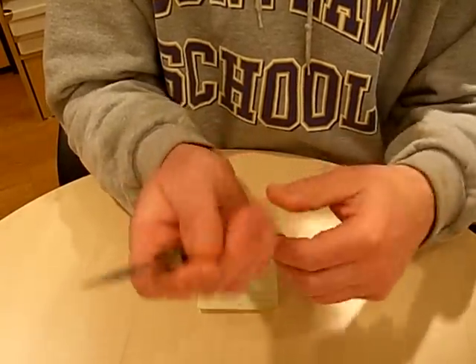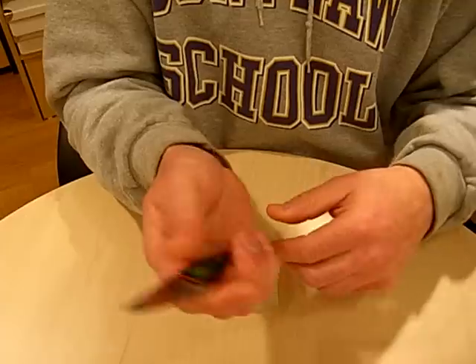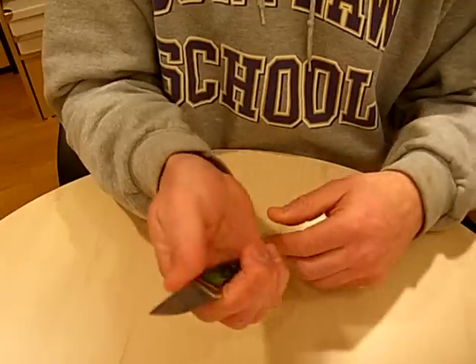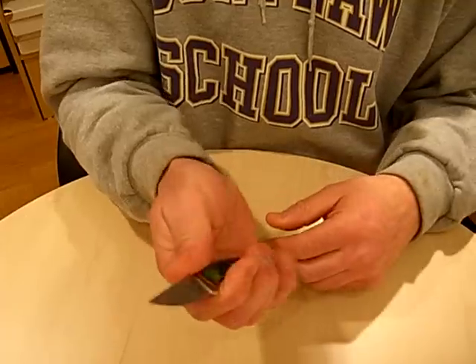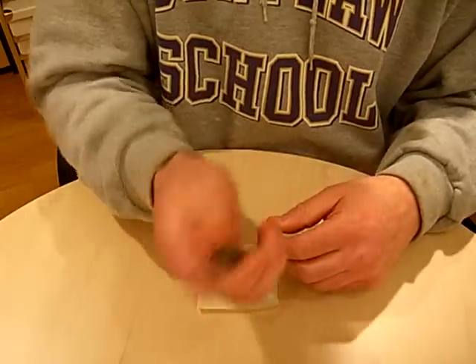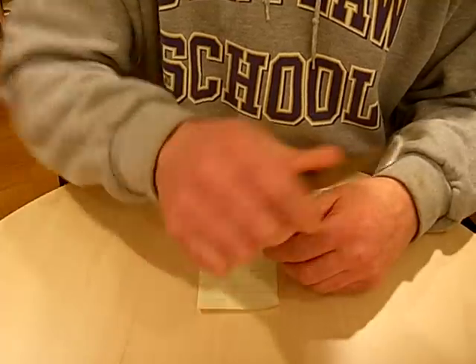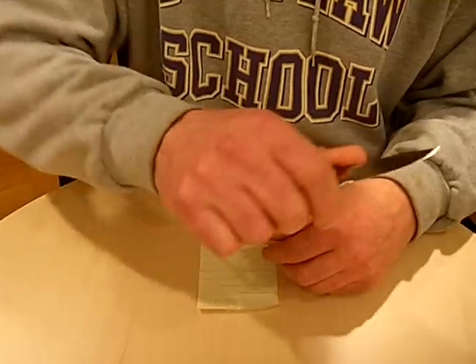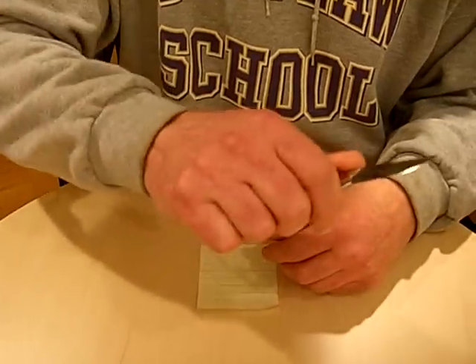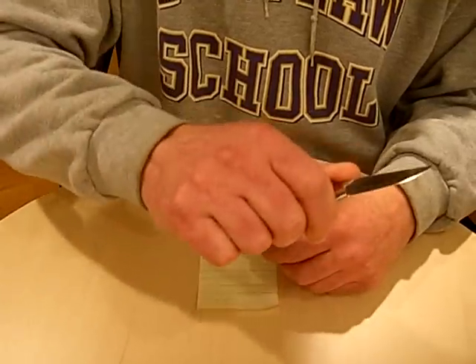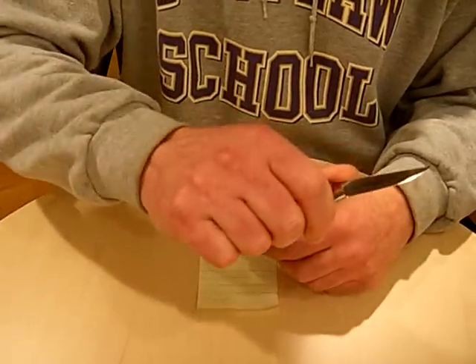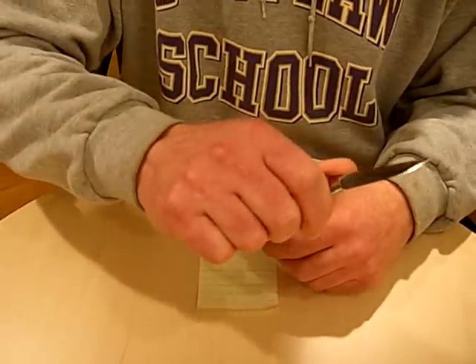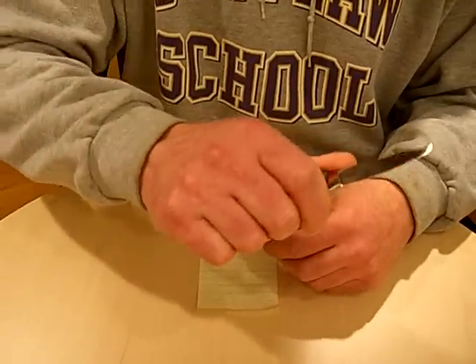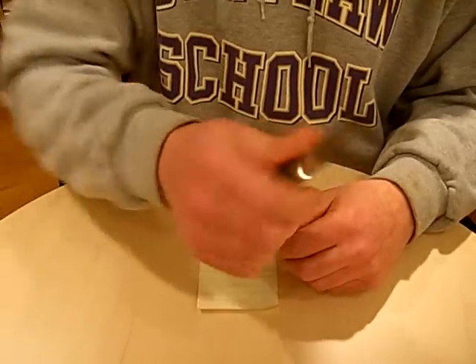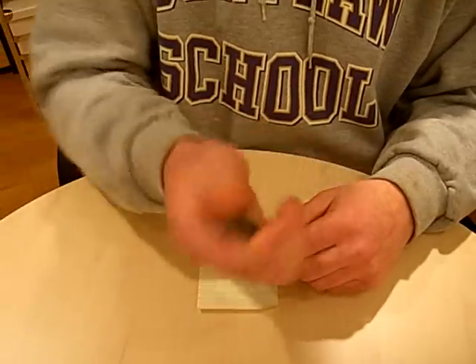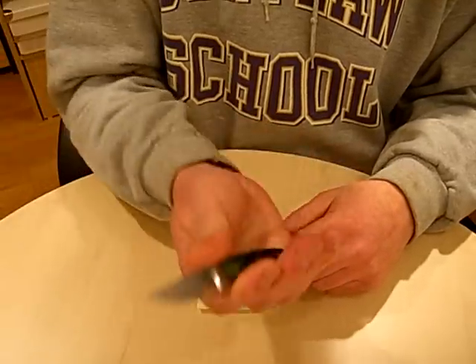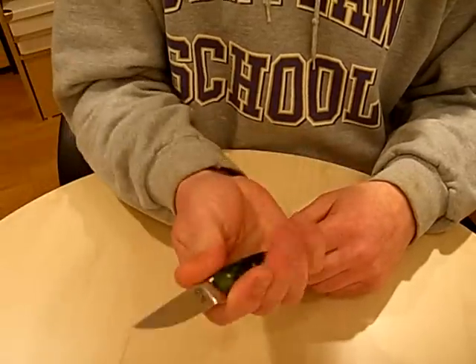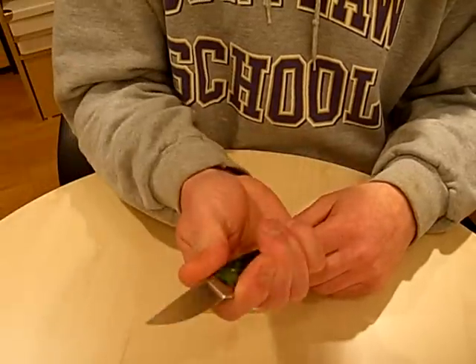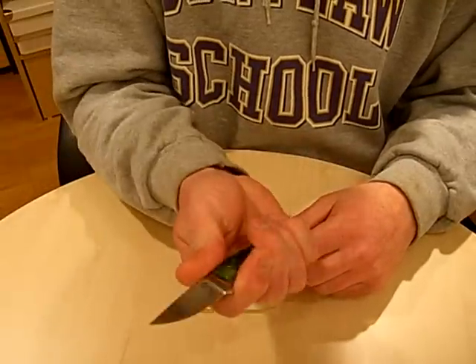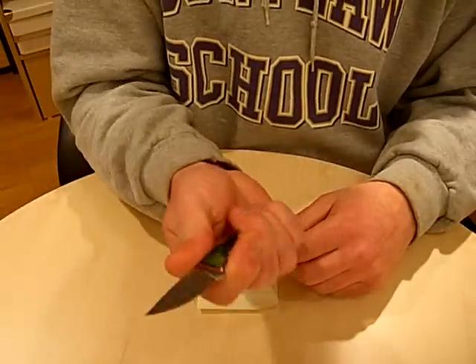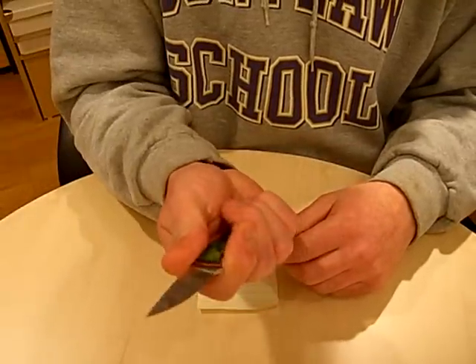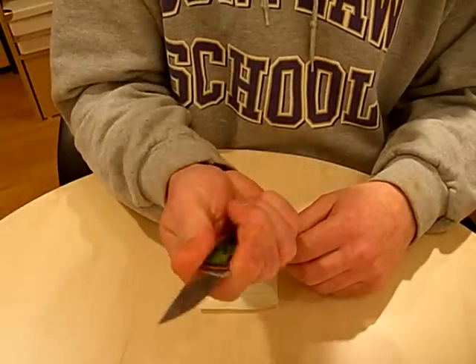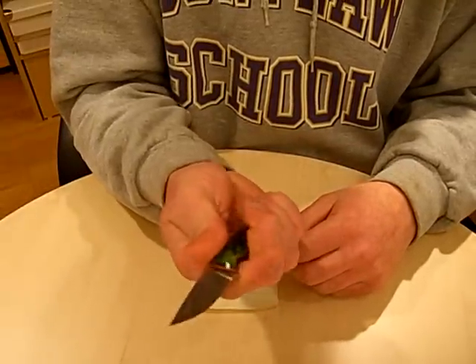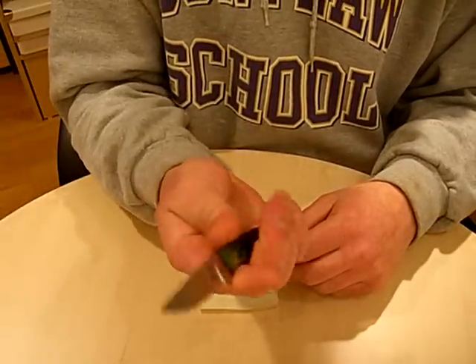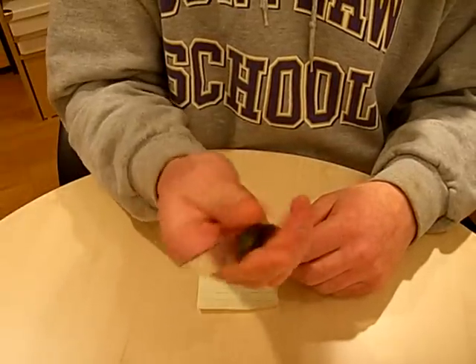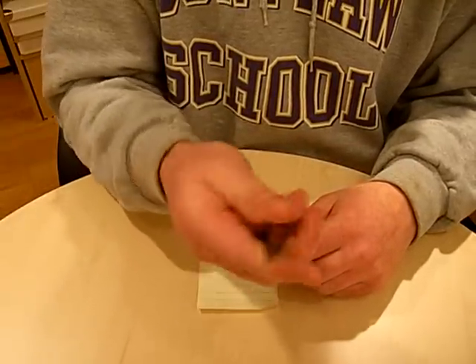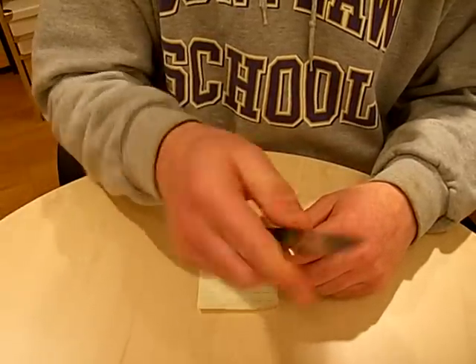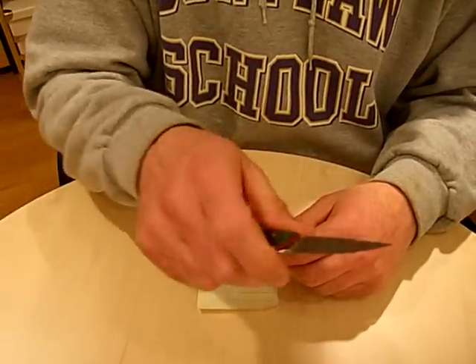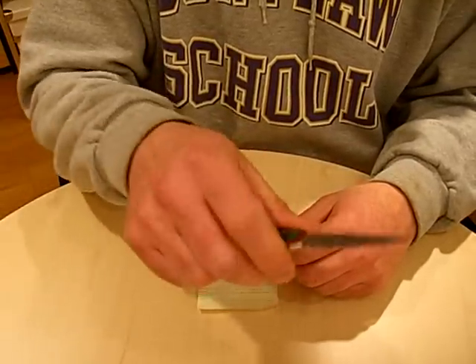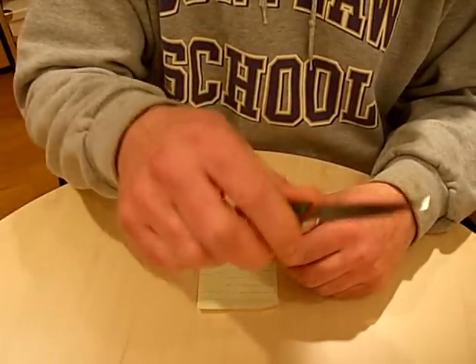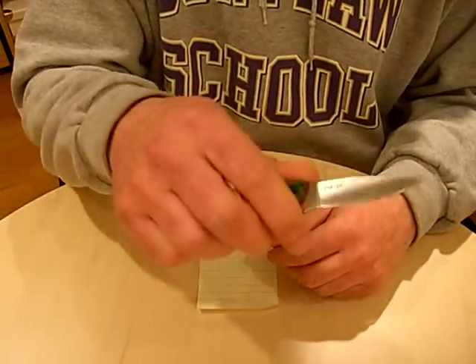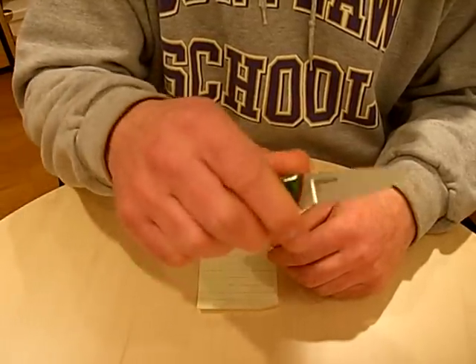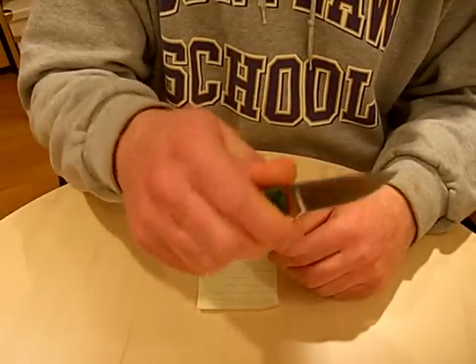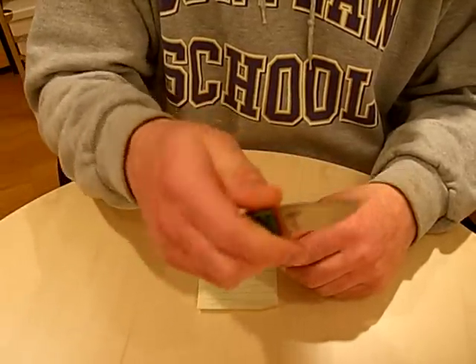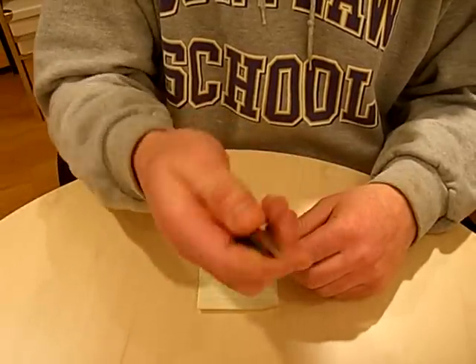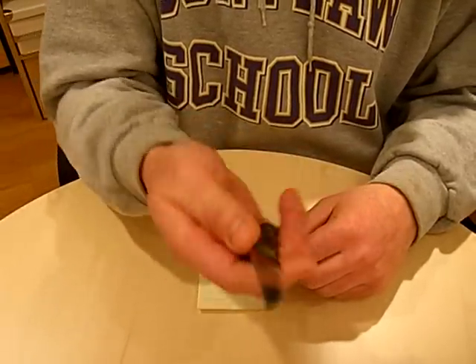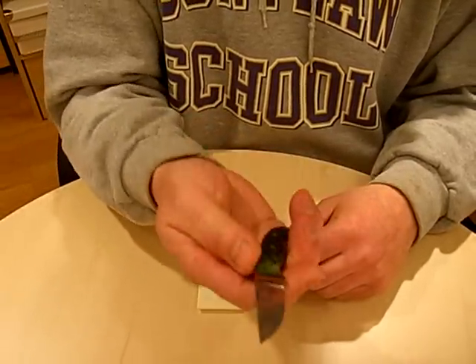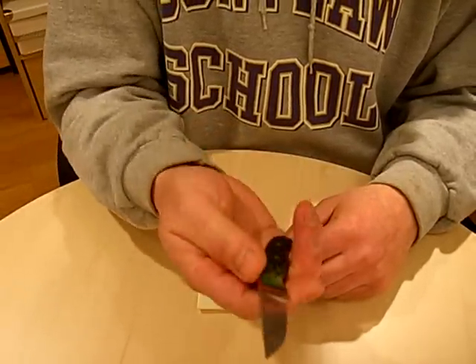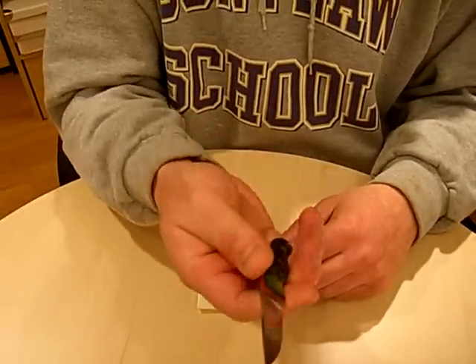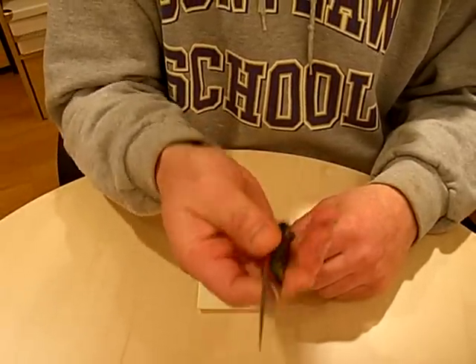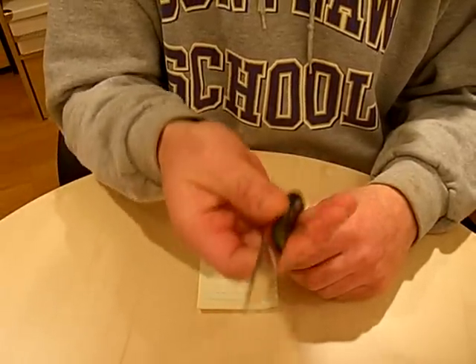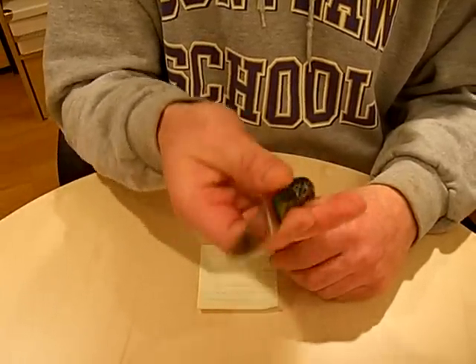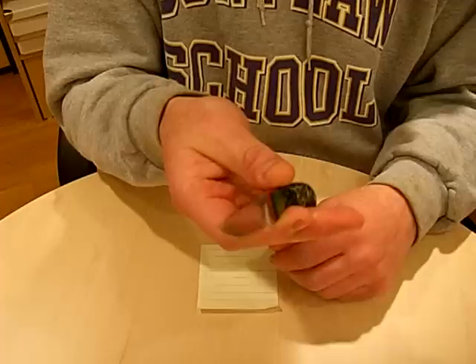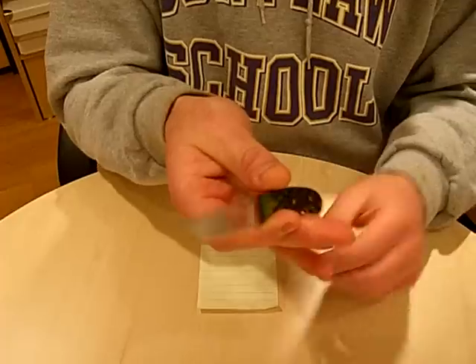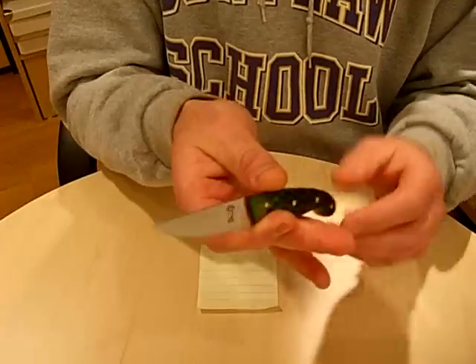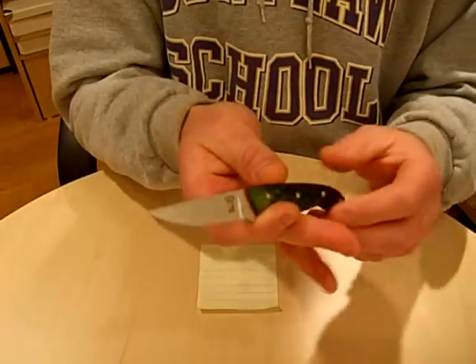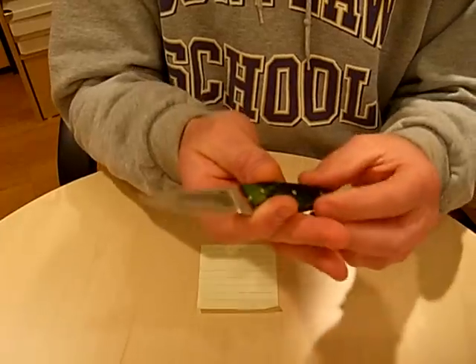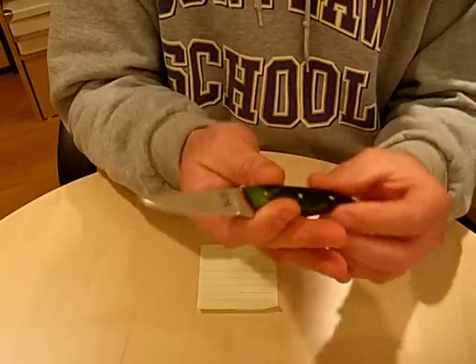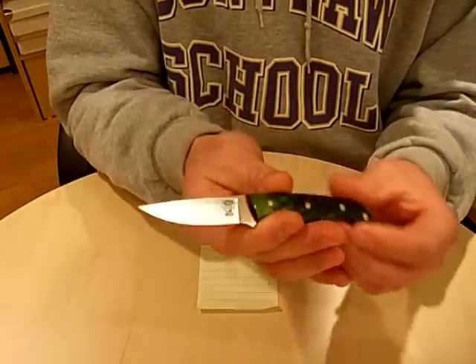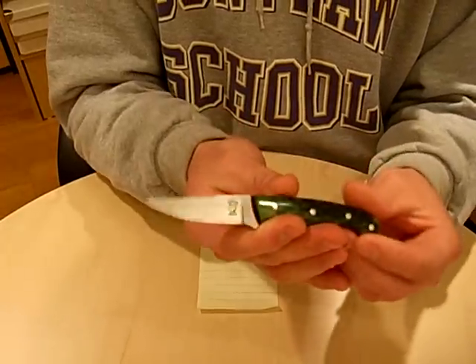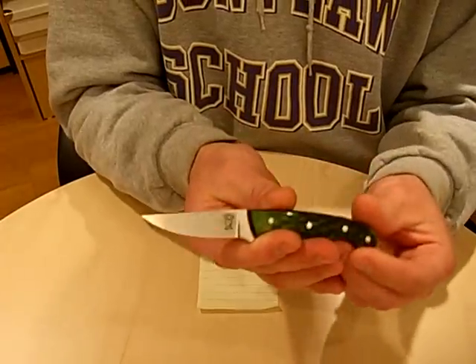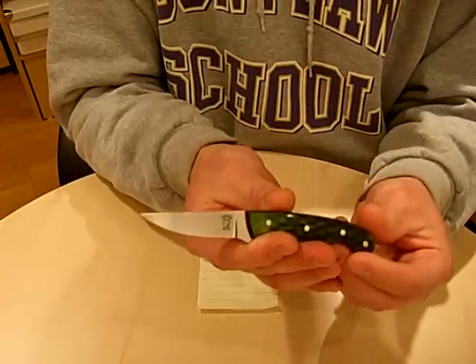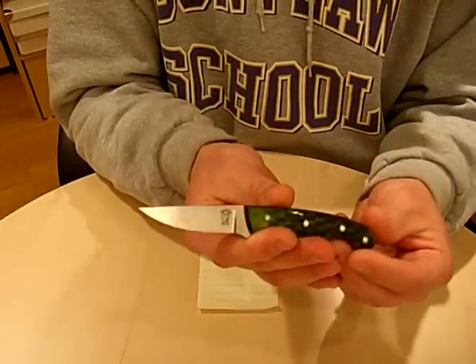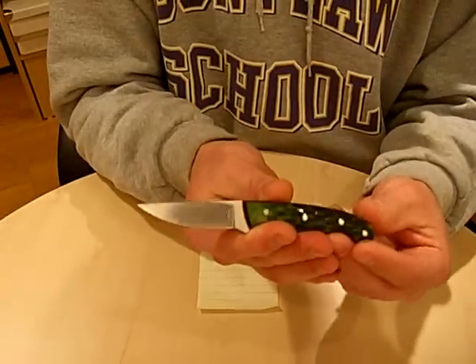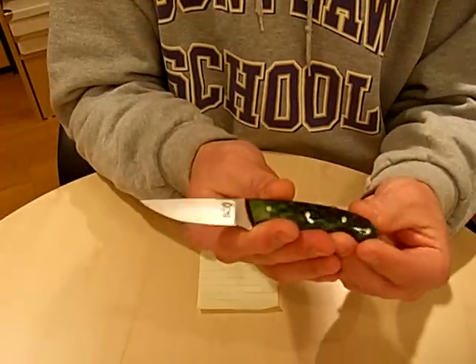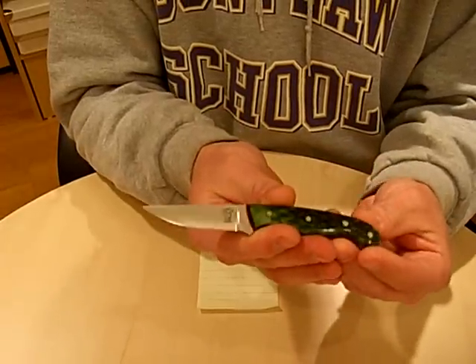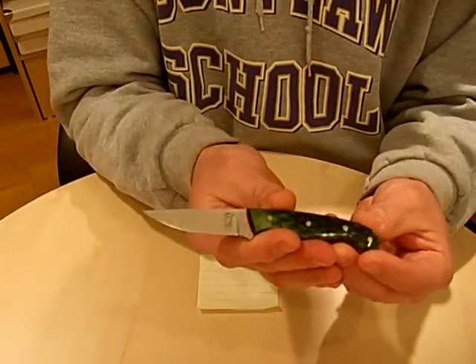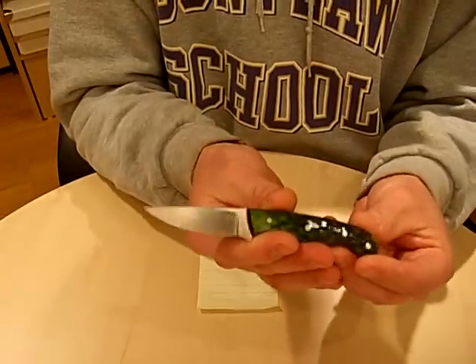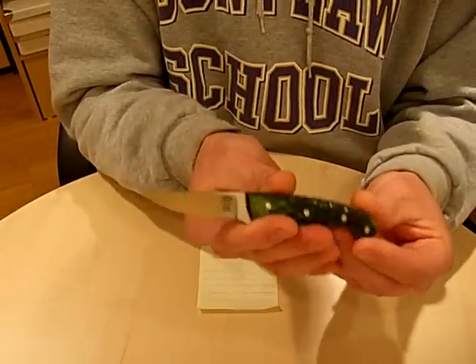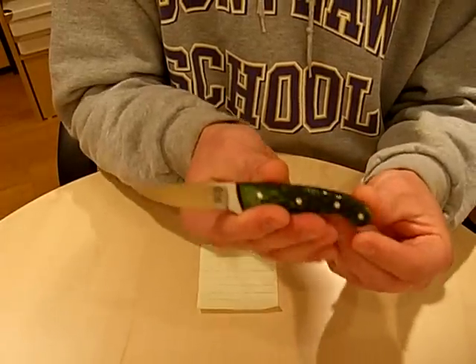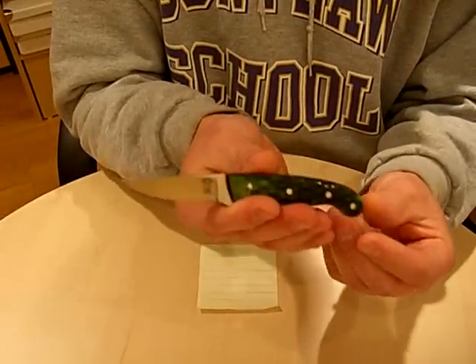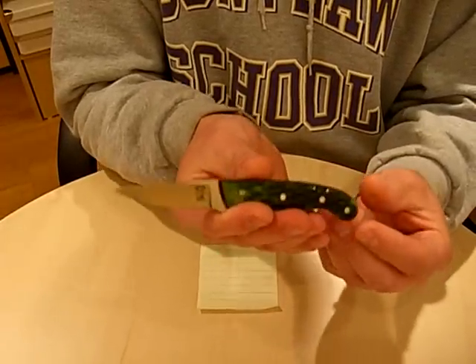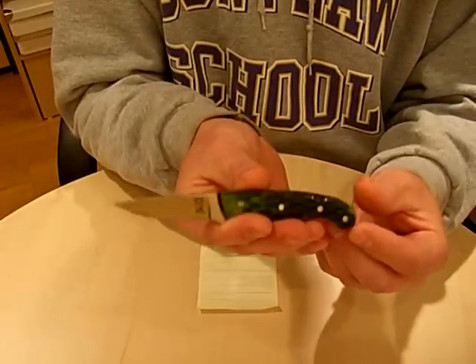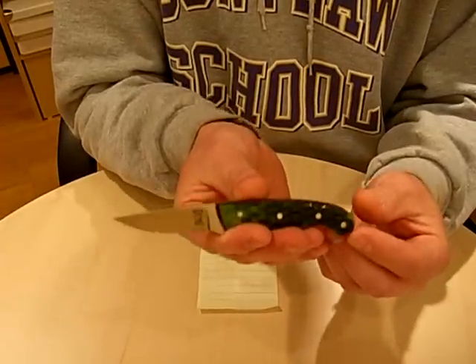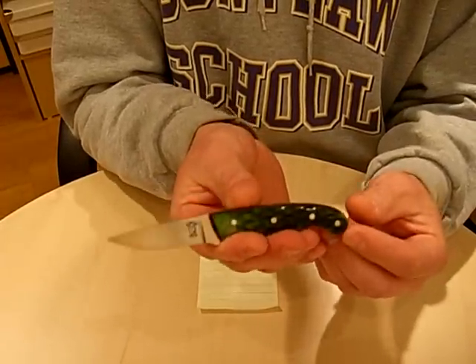Feels really nice in hand. It's a small knife, very functional knife. Really thin, thin upswept Persian blade.